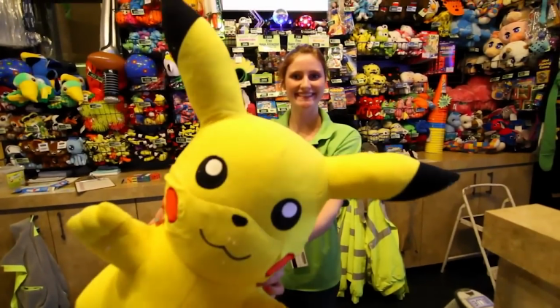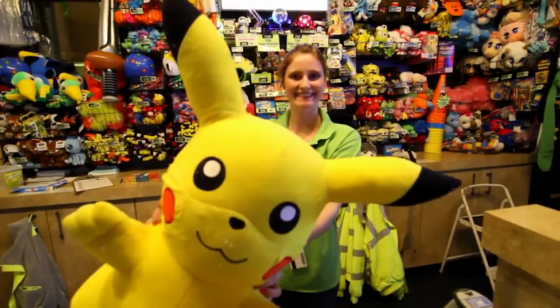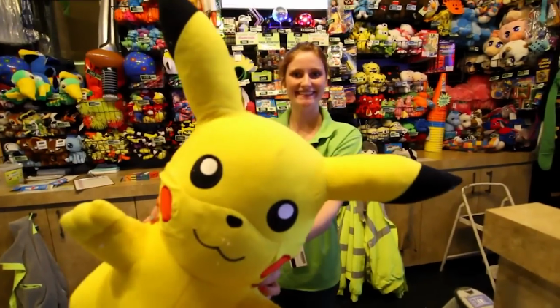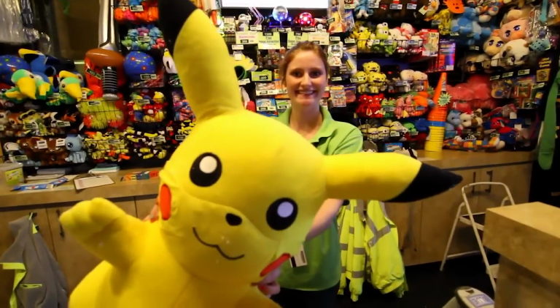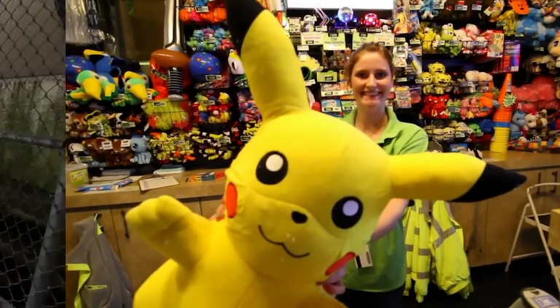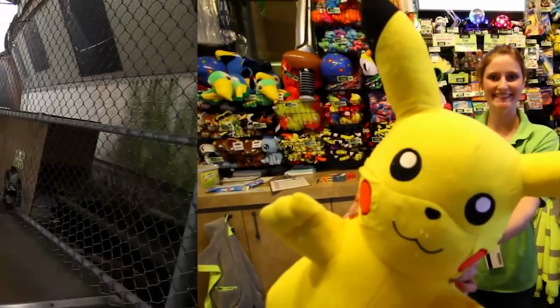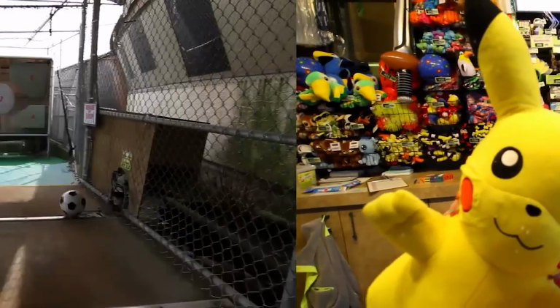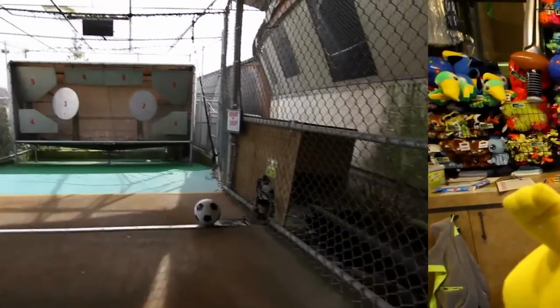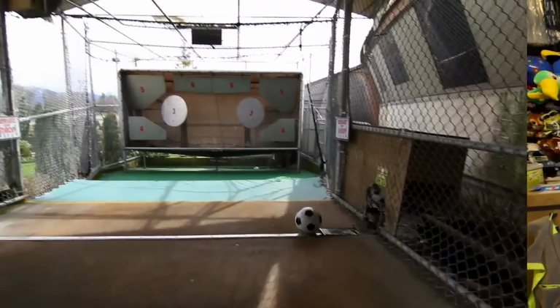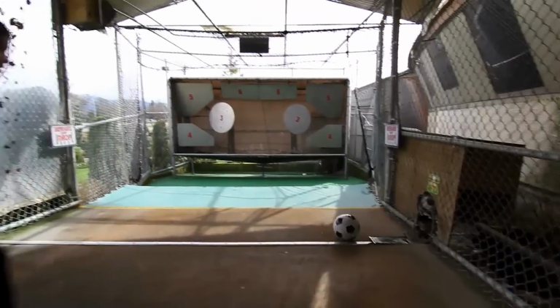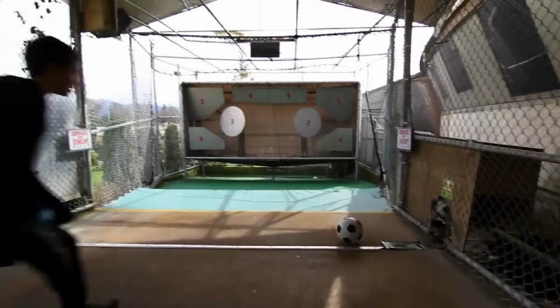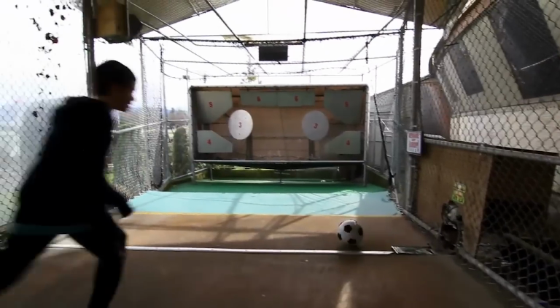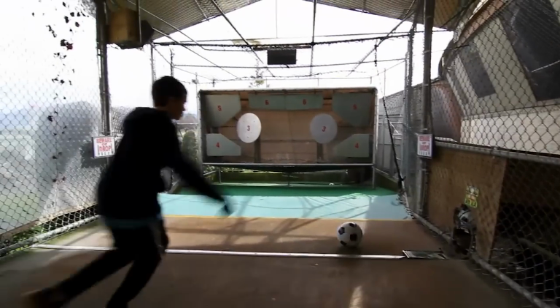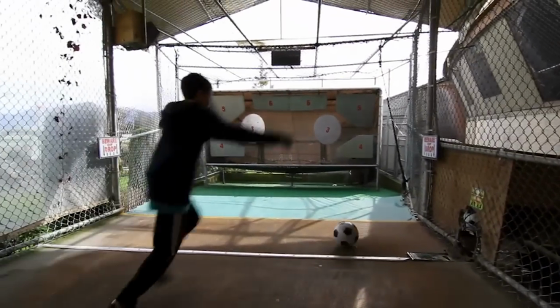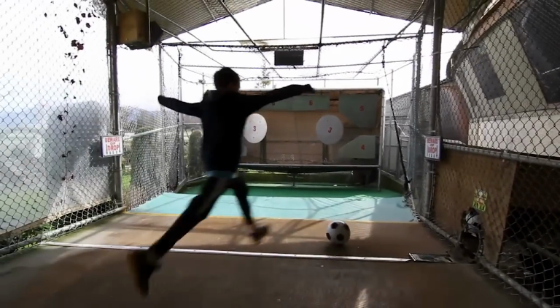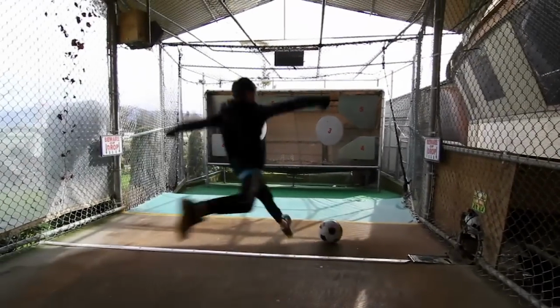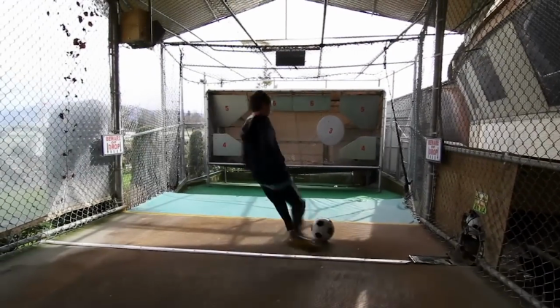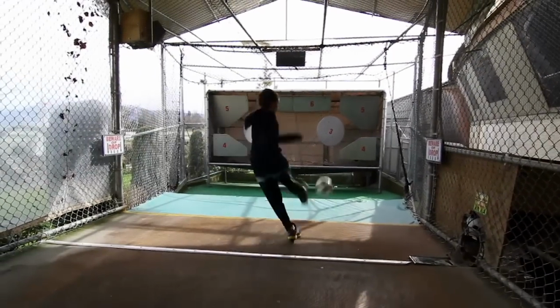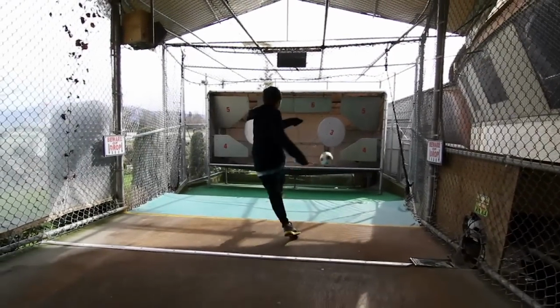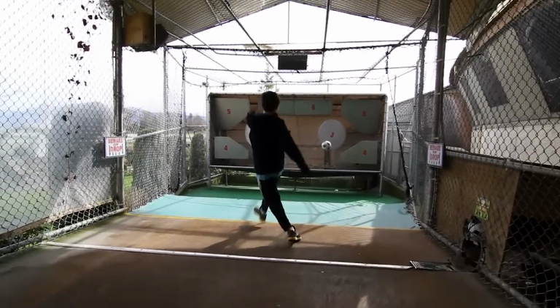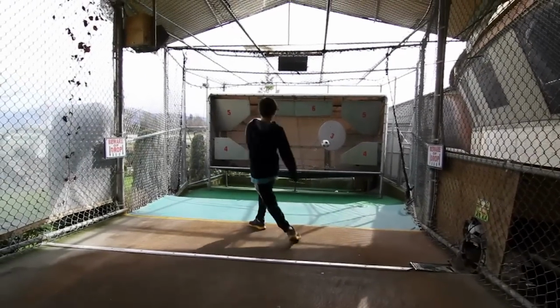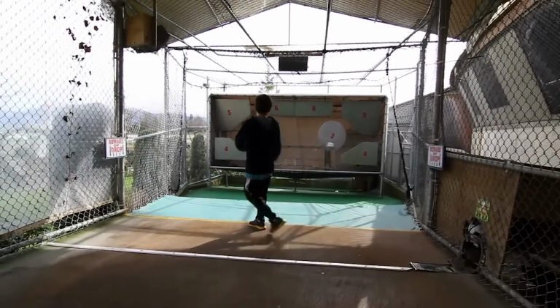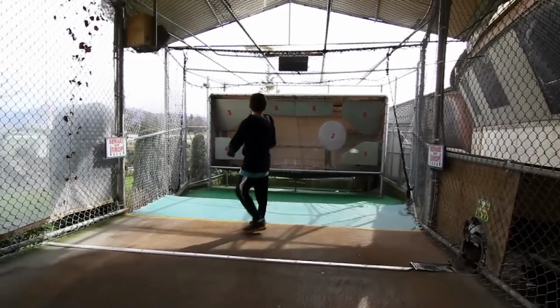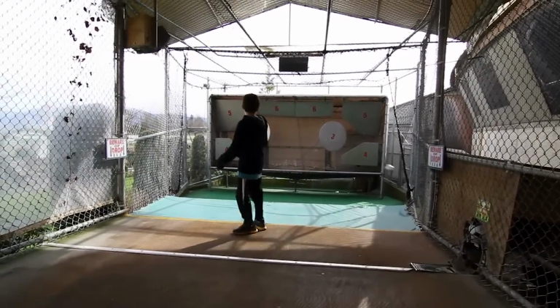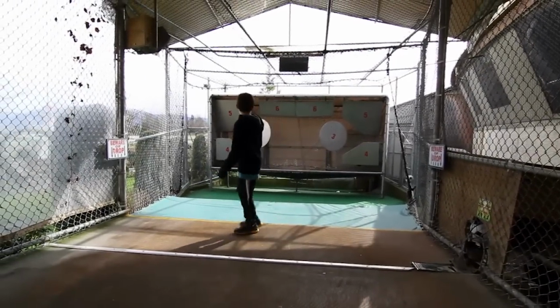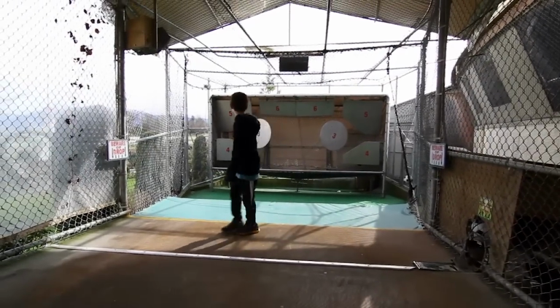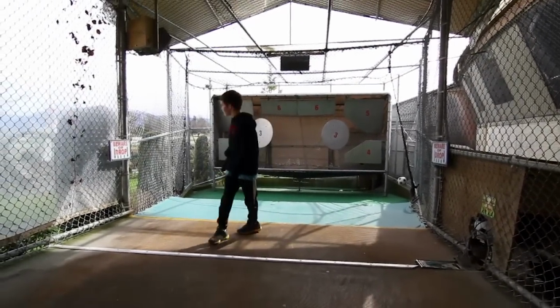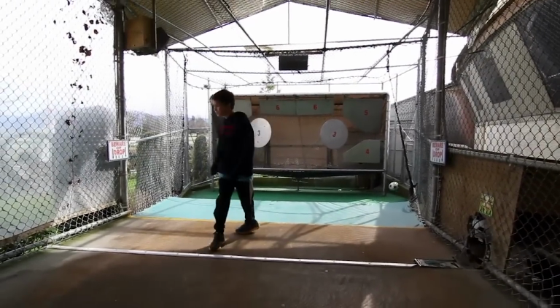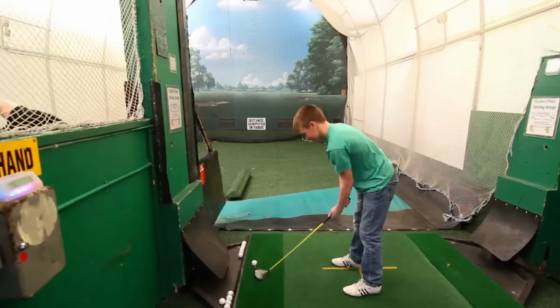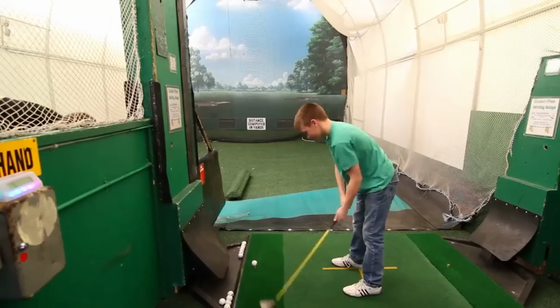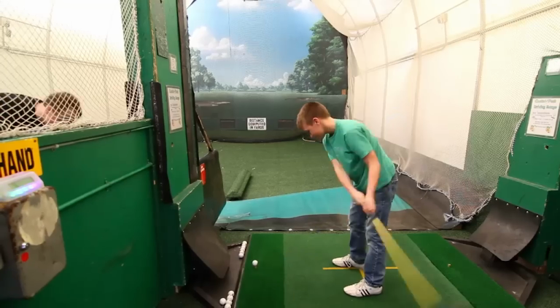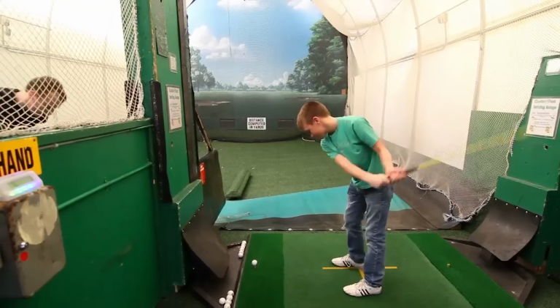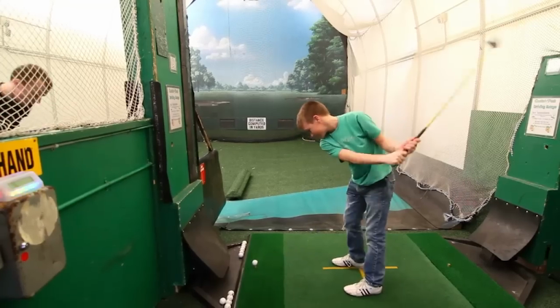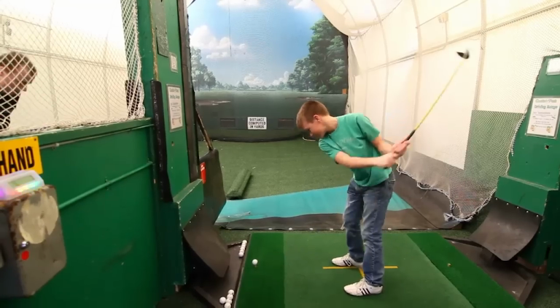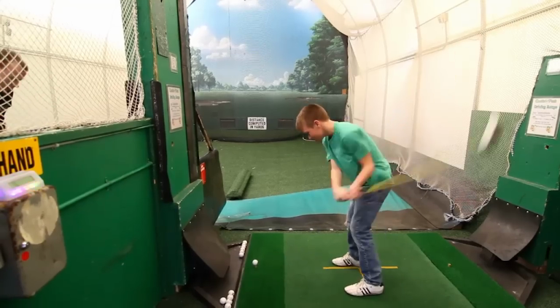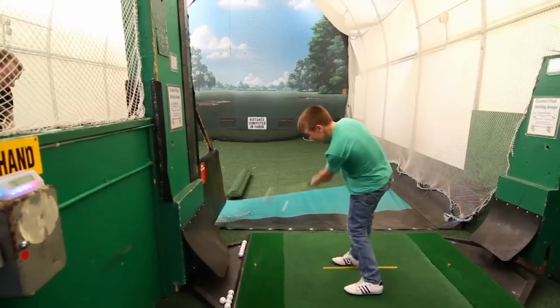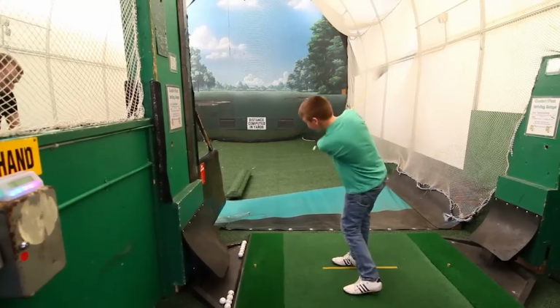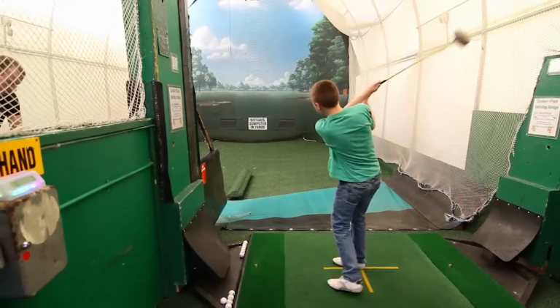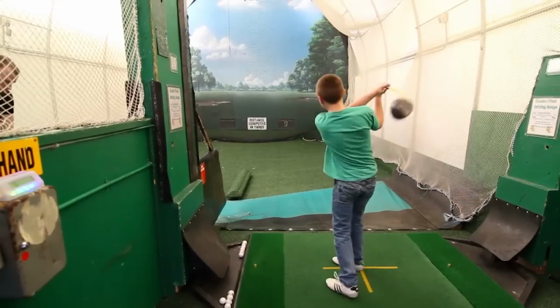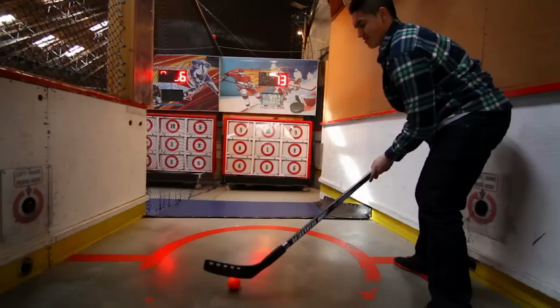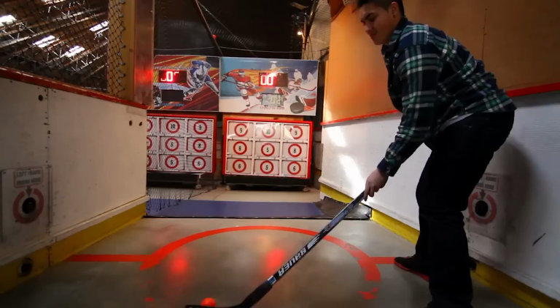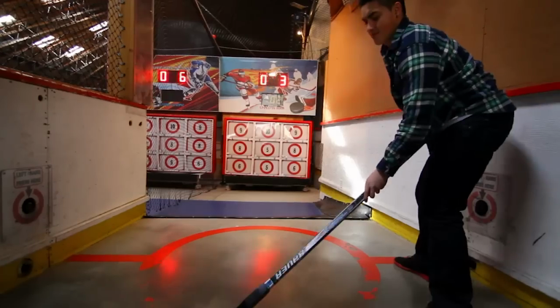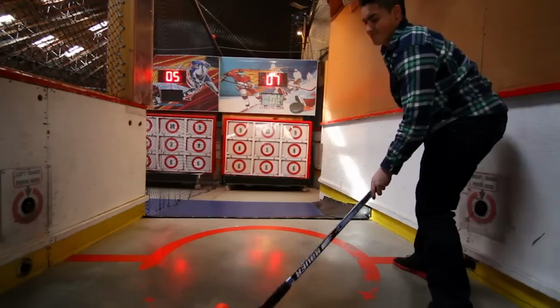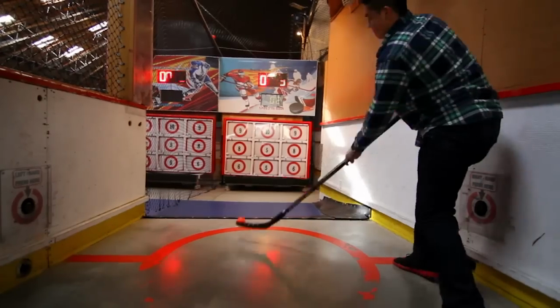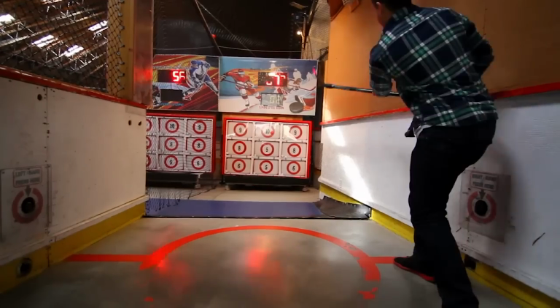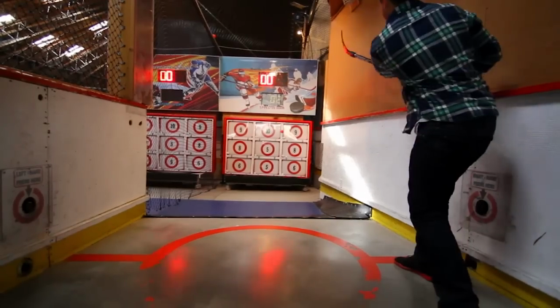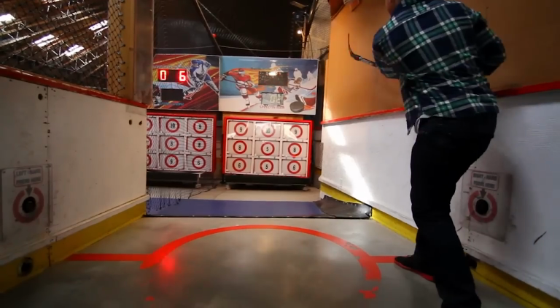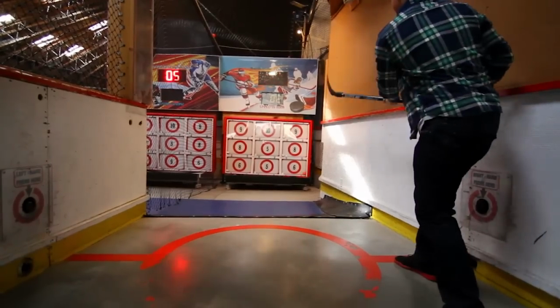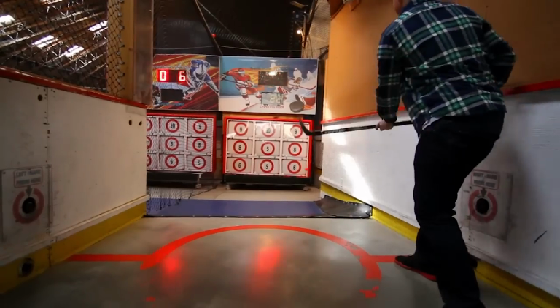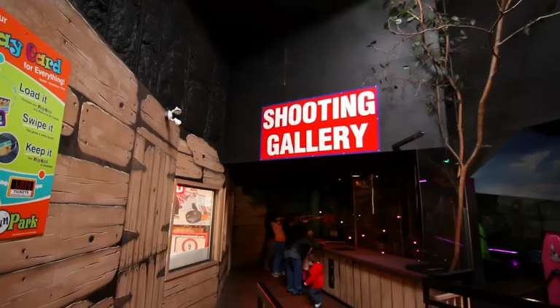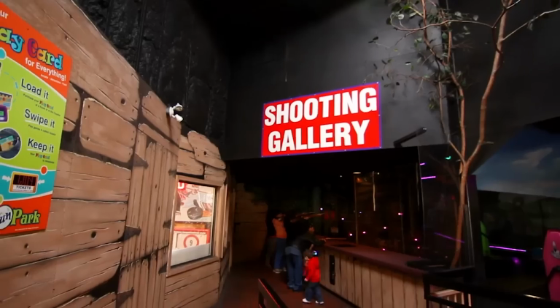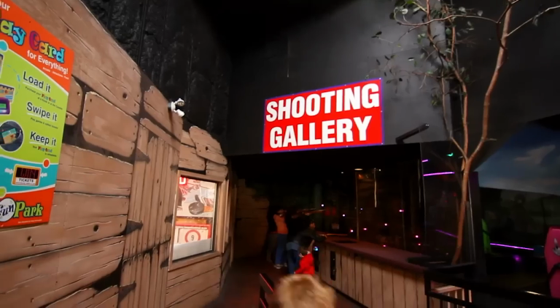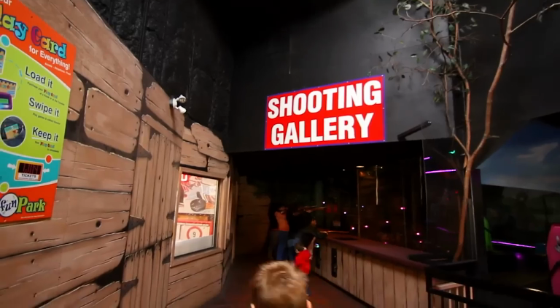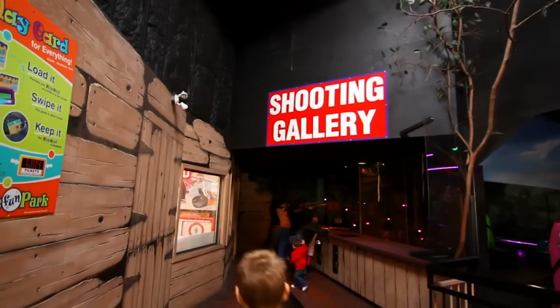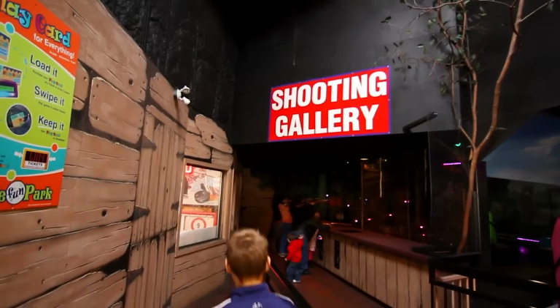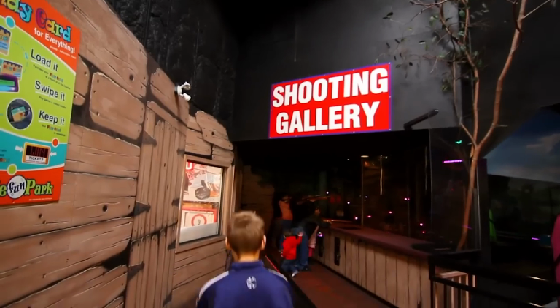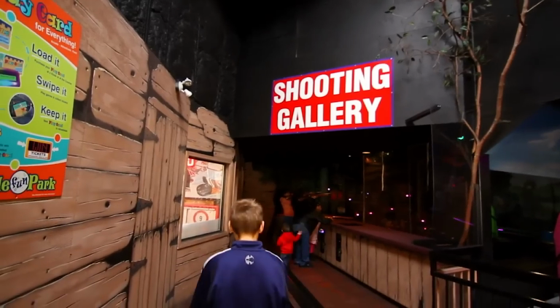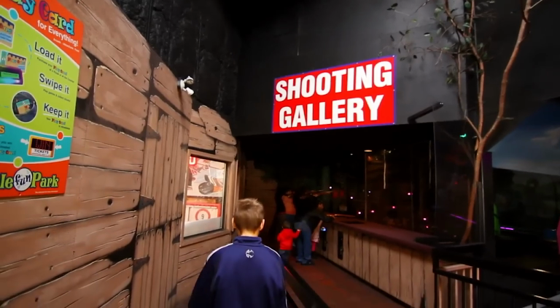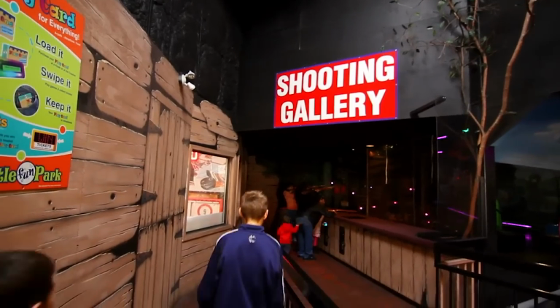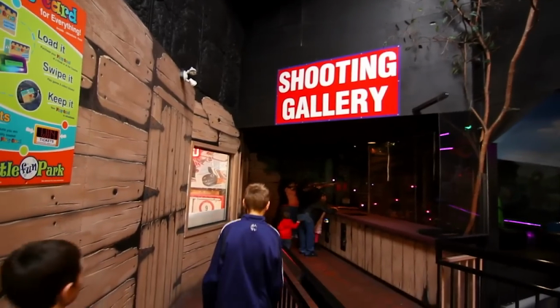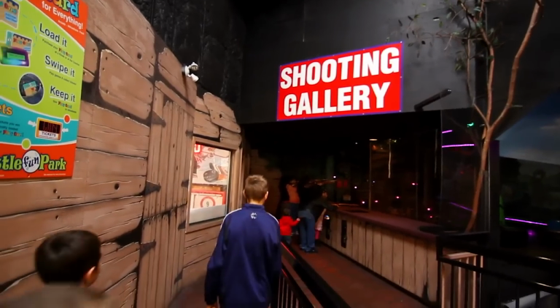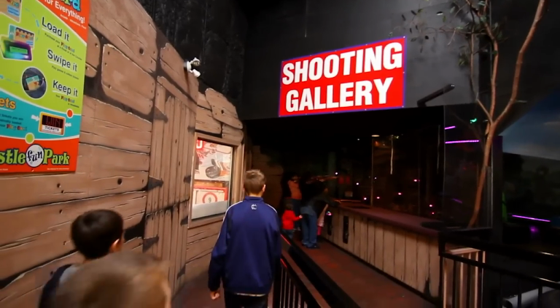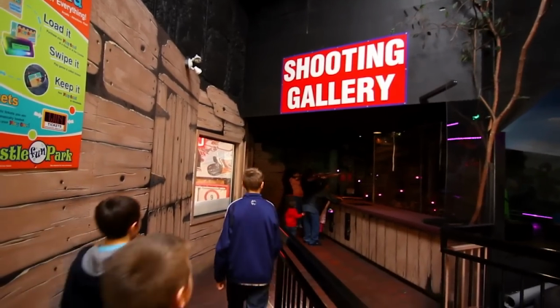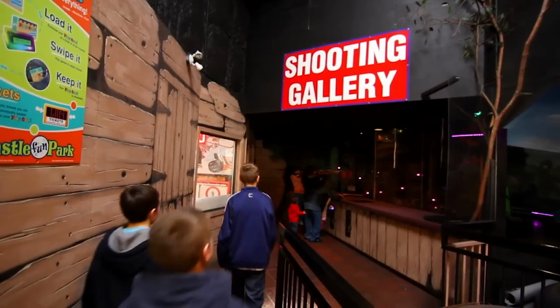We also offer exciting sport games like soccer goal kick, golf driving range, target hockey, and a one-of-a-kind shooting gallery.